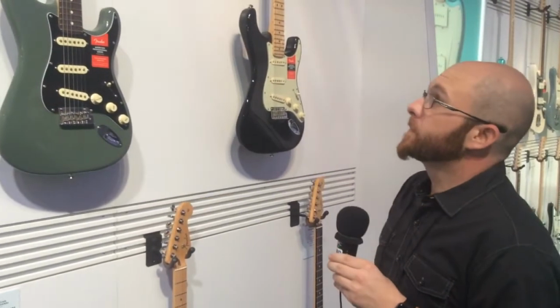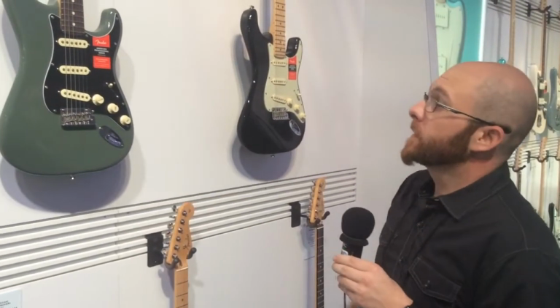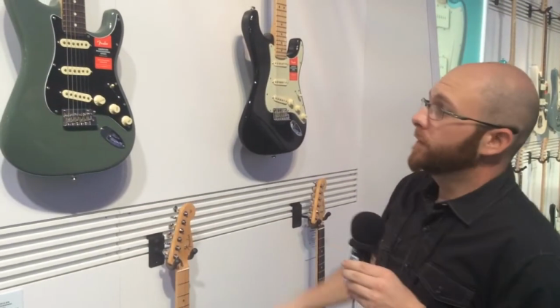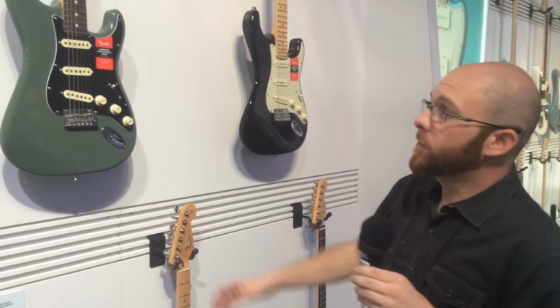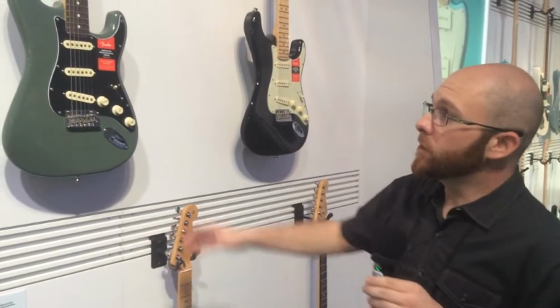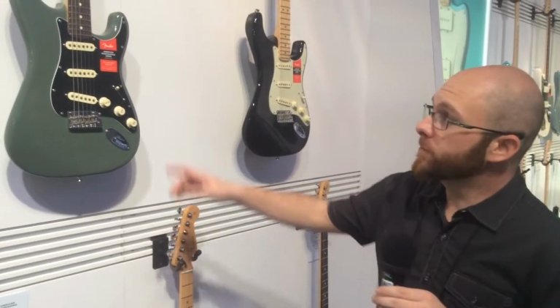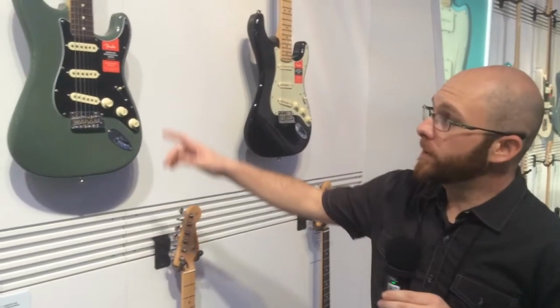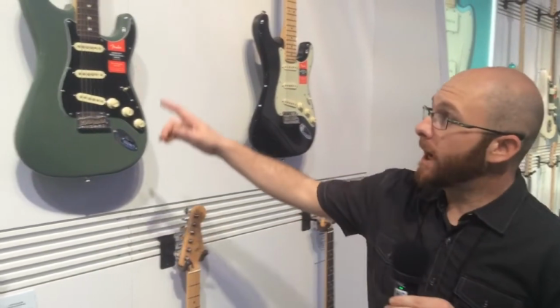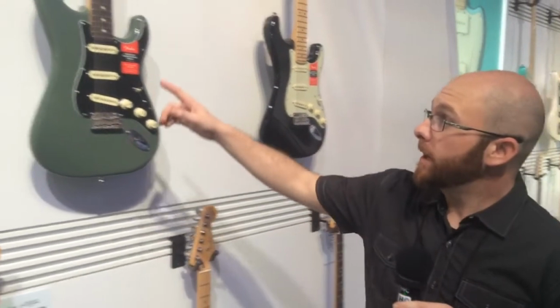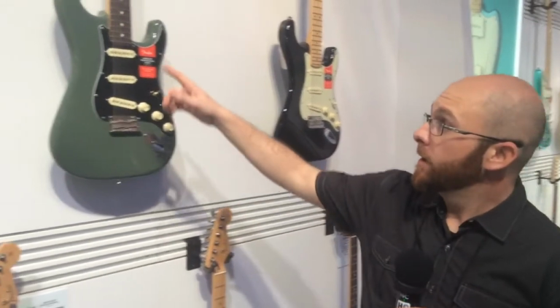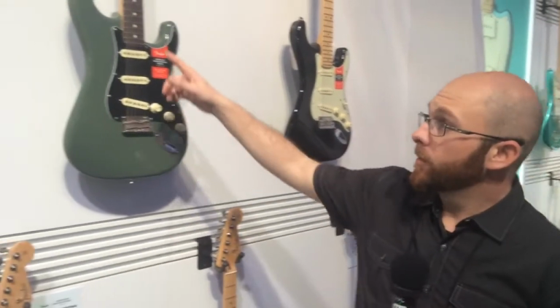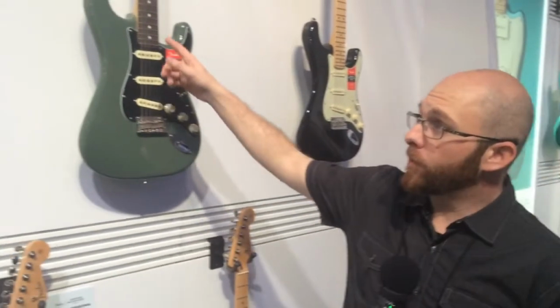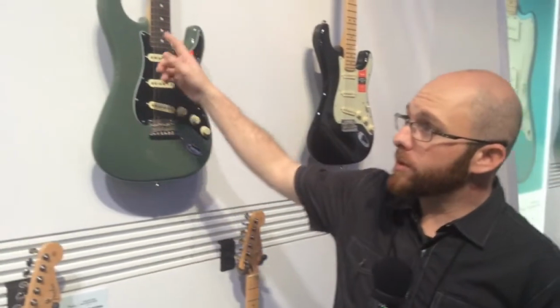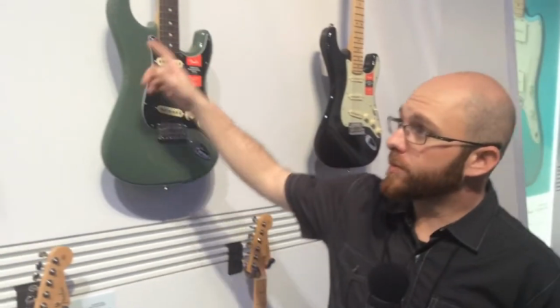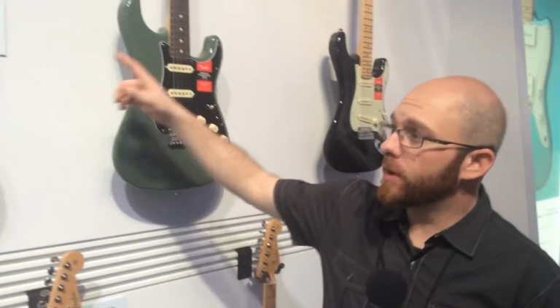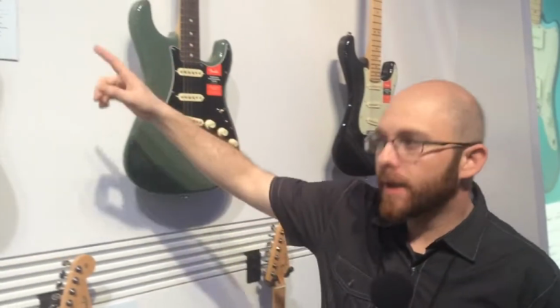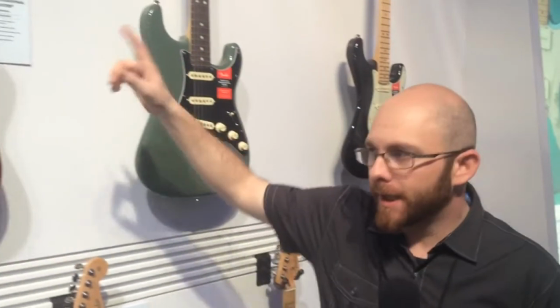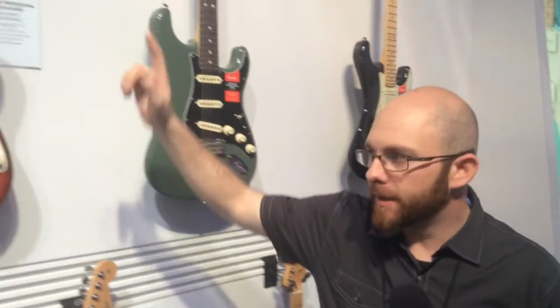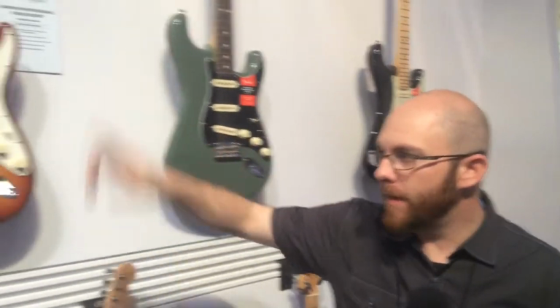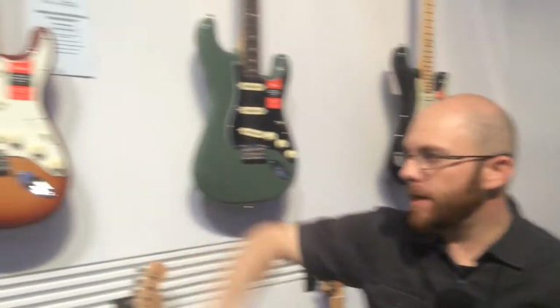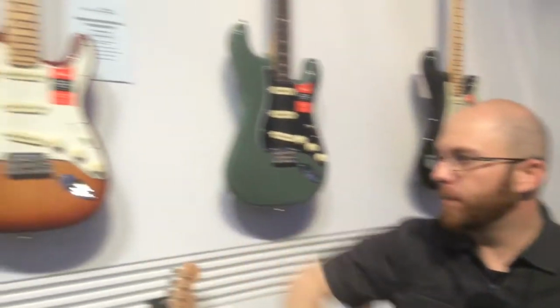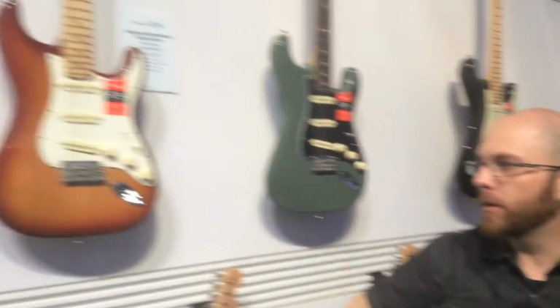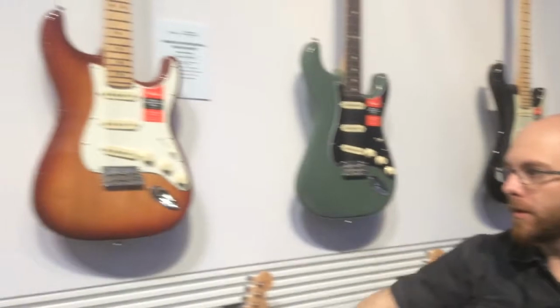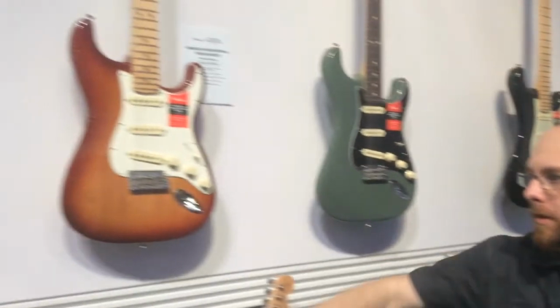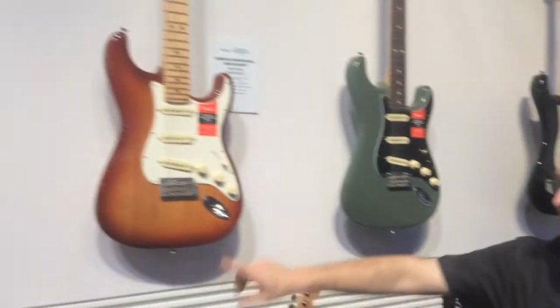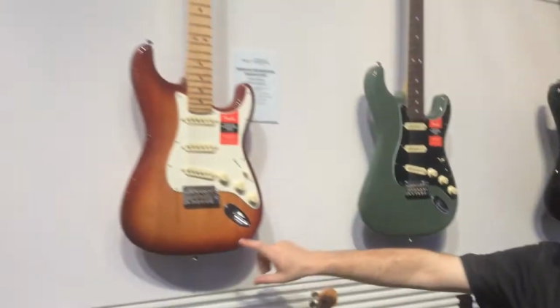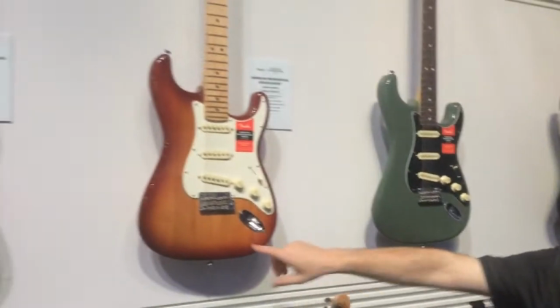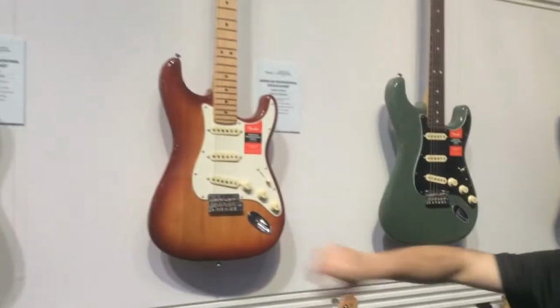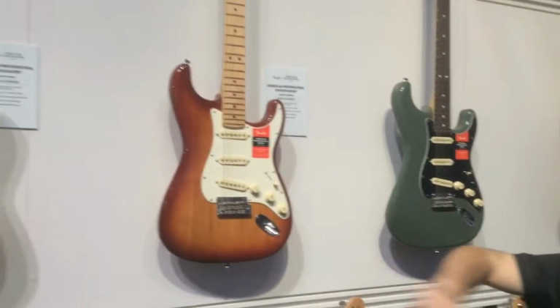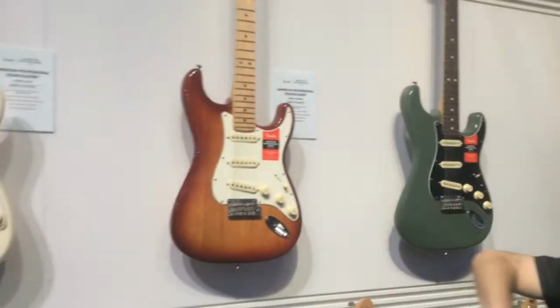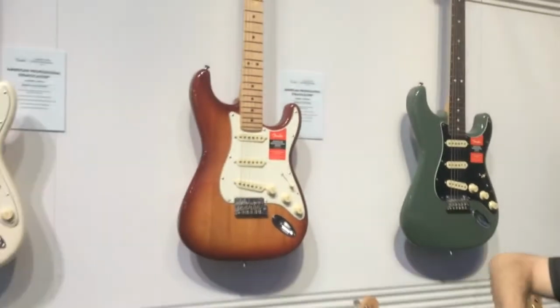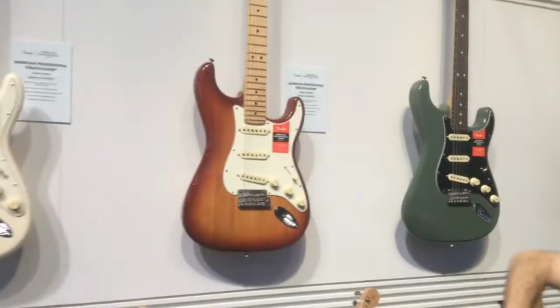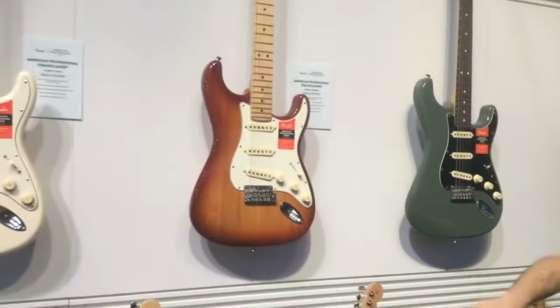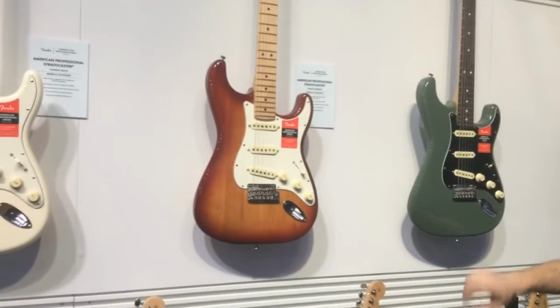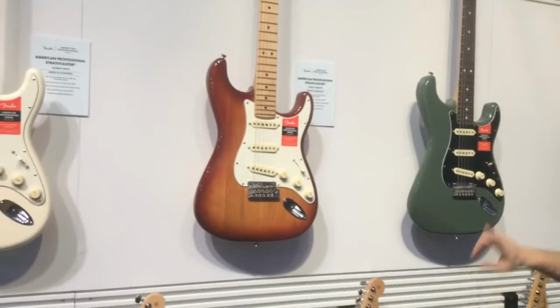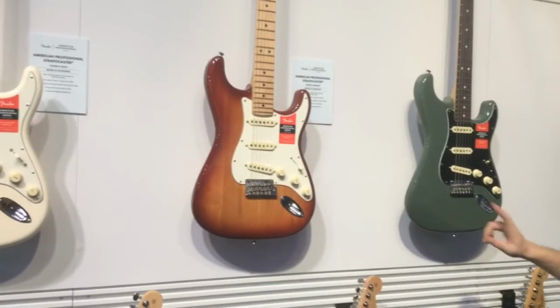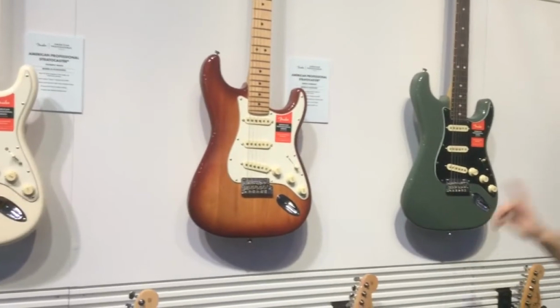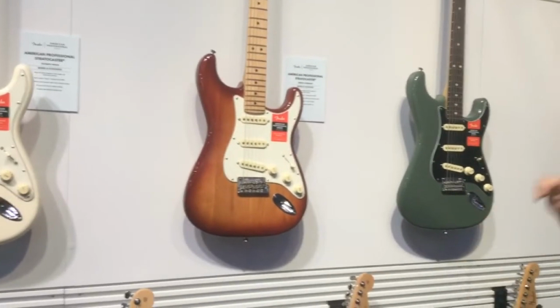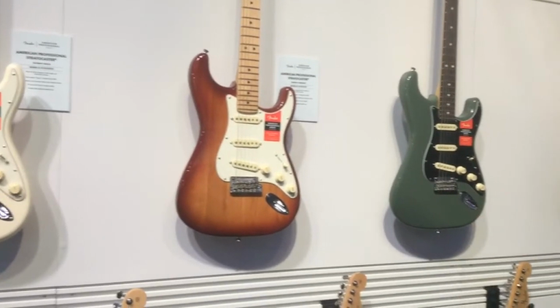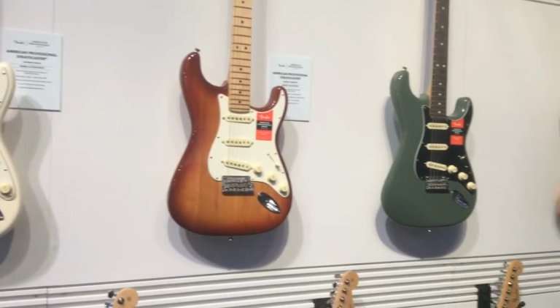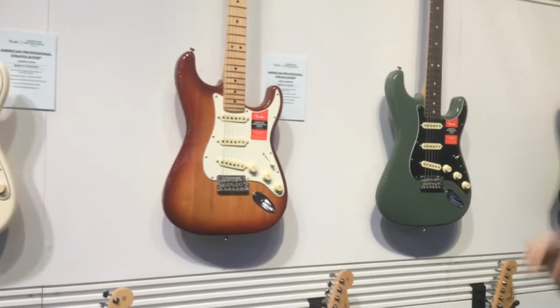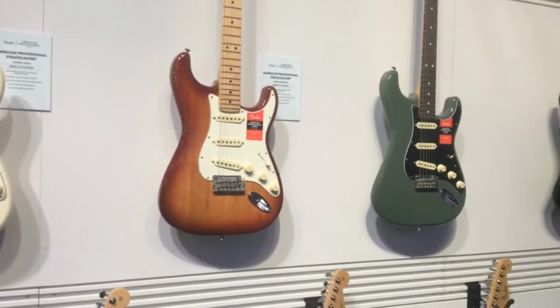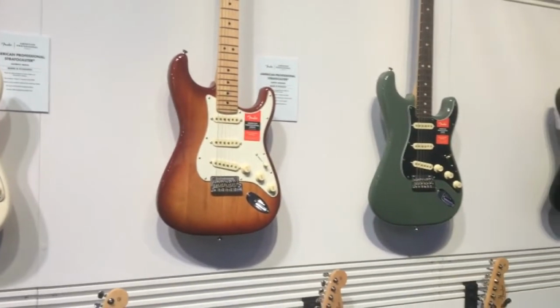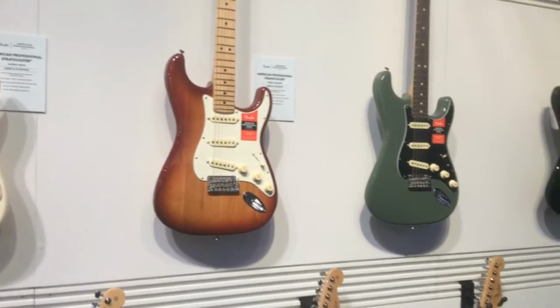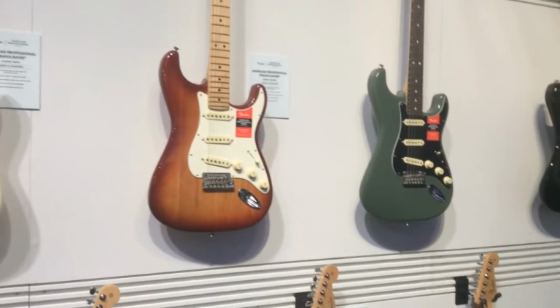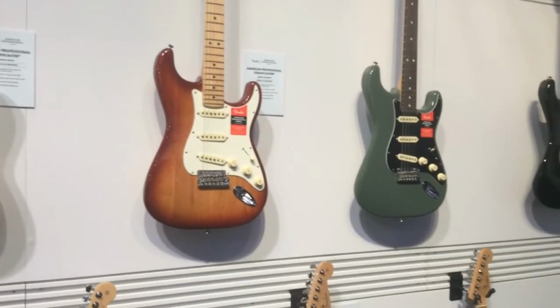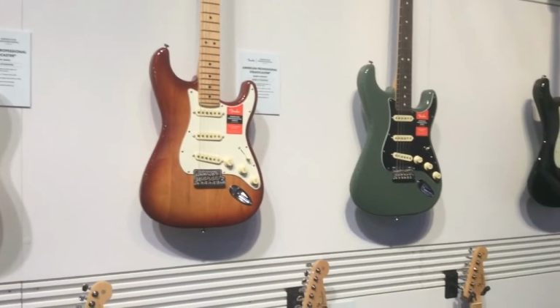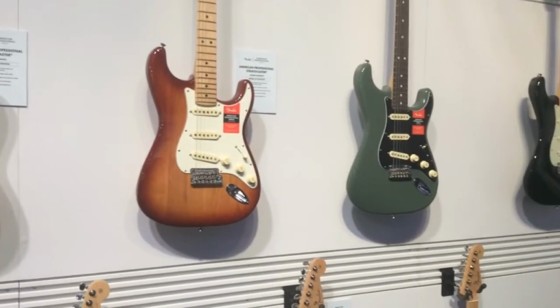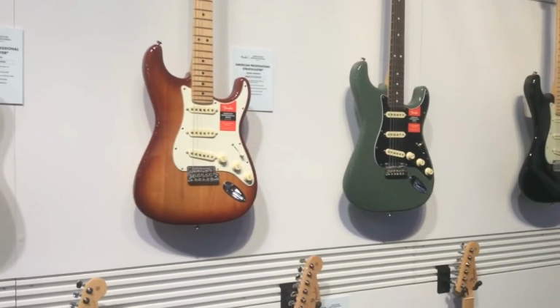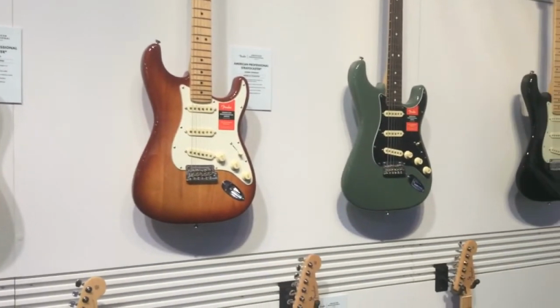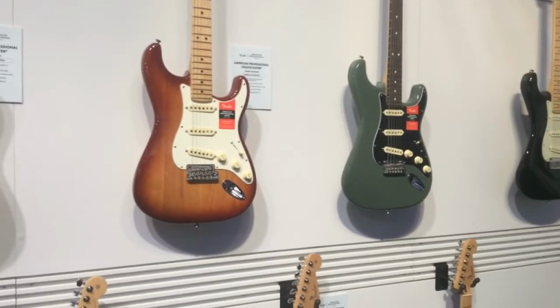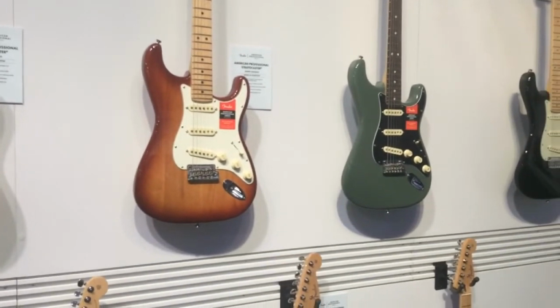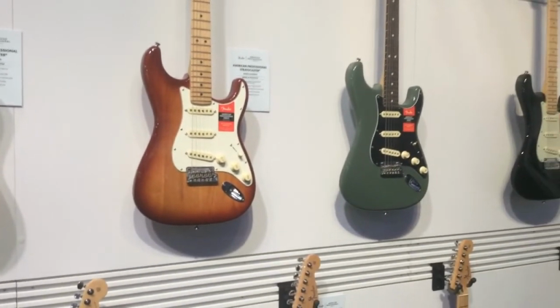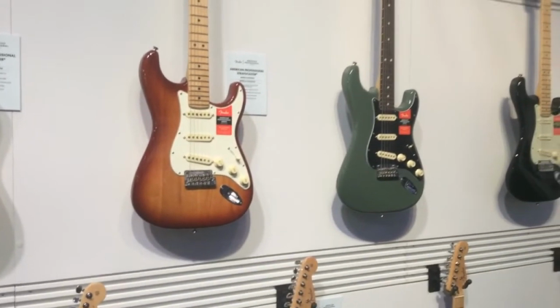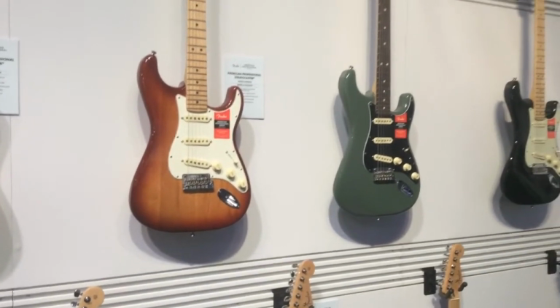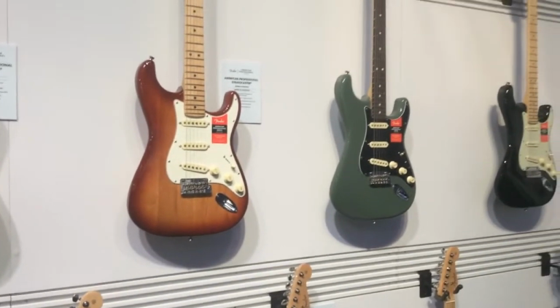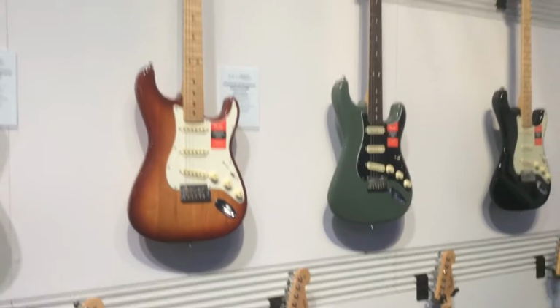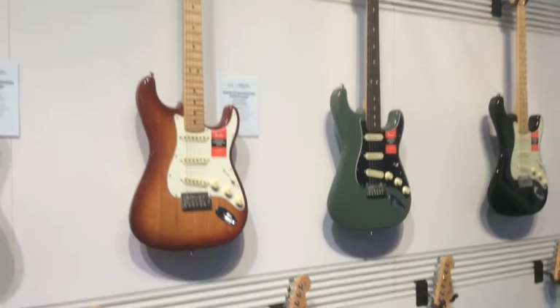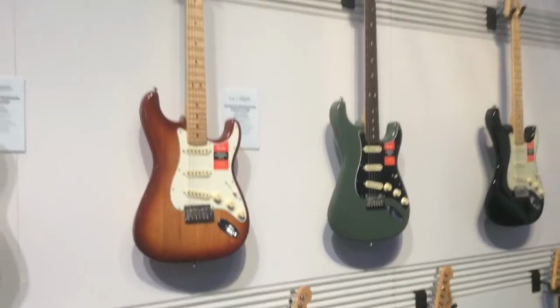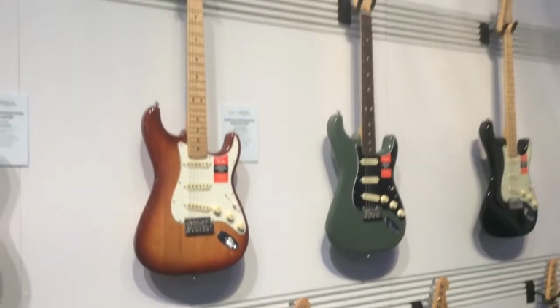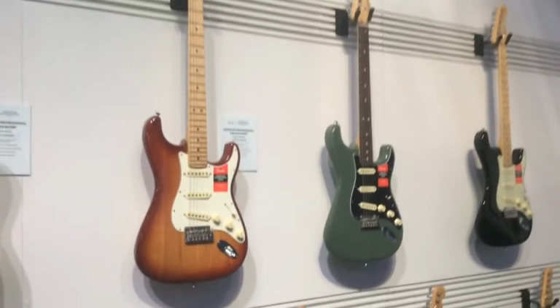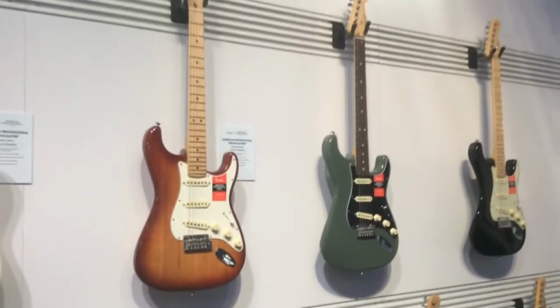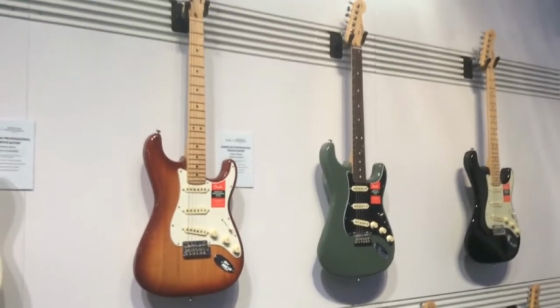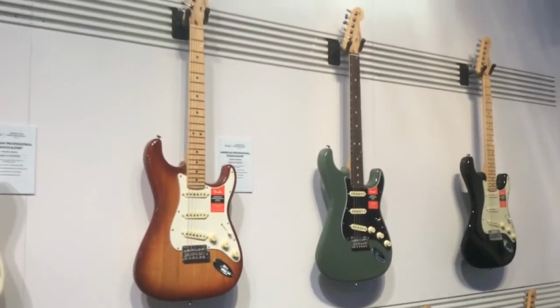Of course we've got rosewood, maple, ash bodies, alder bodies — everything that you know is classic to what we do.